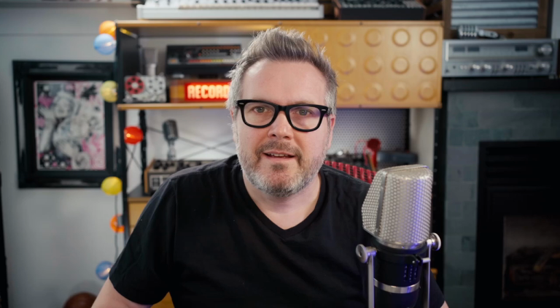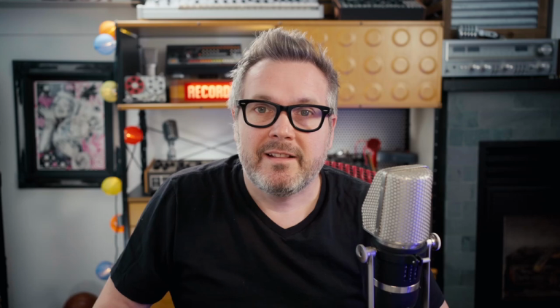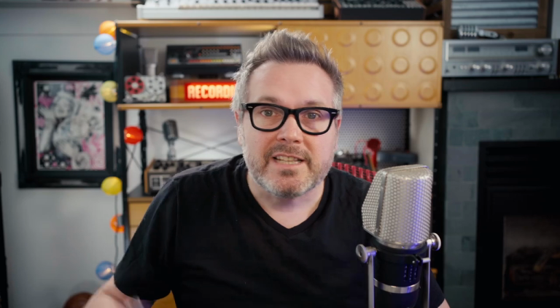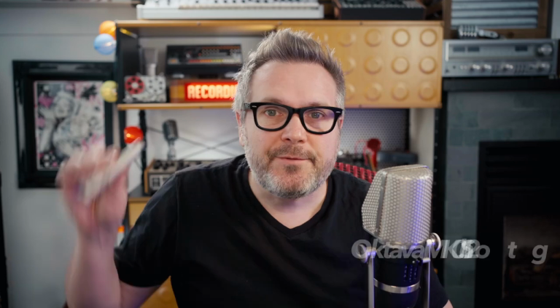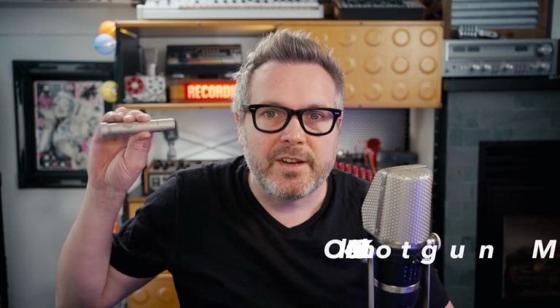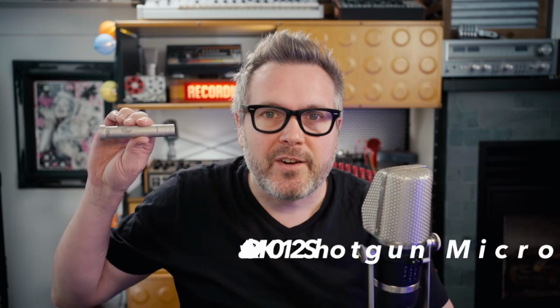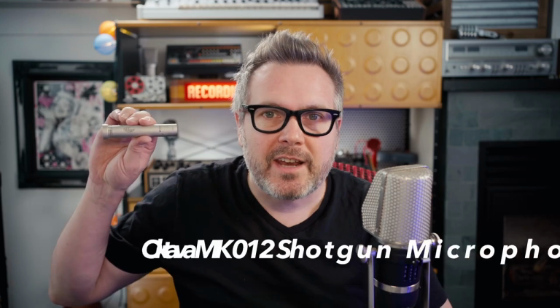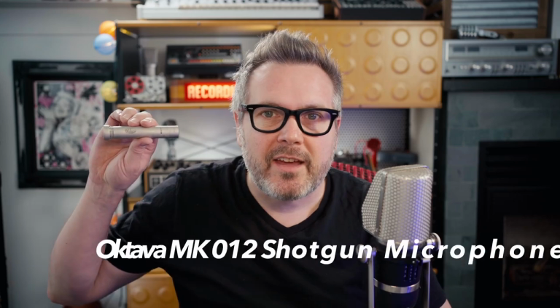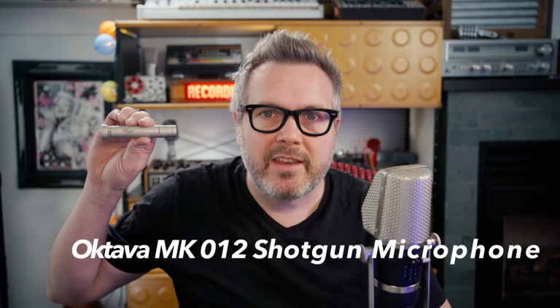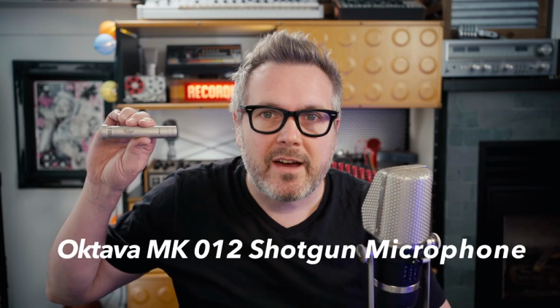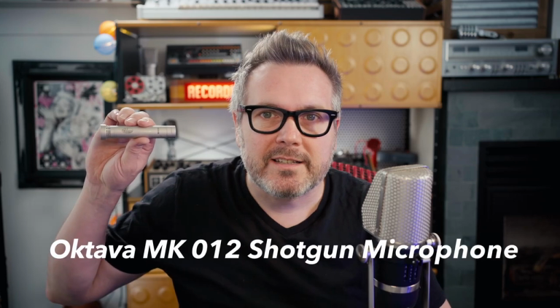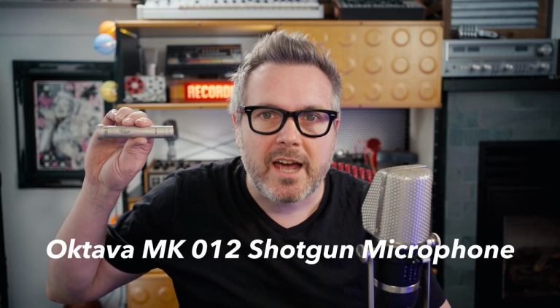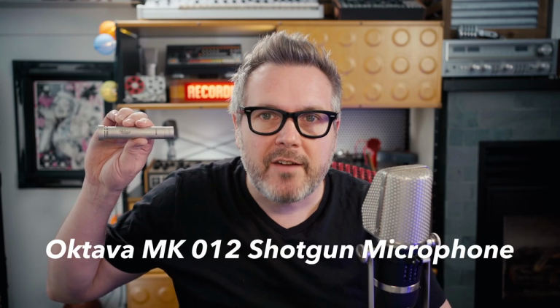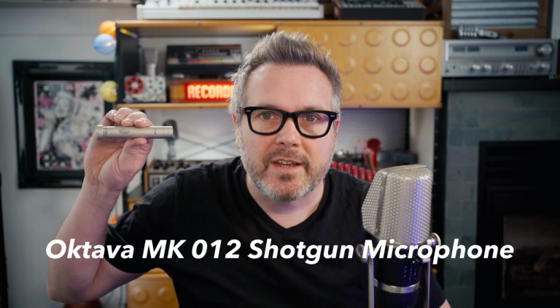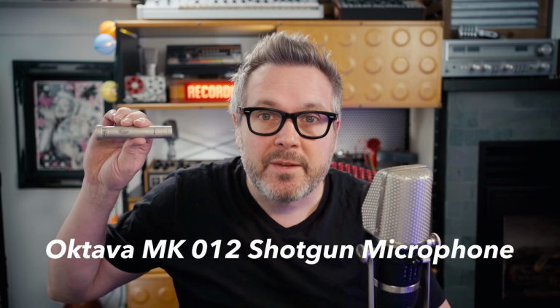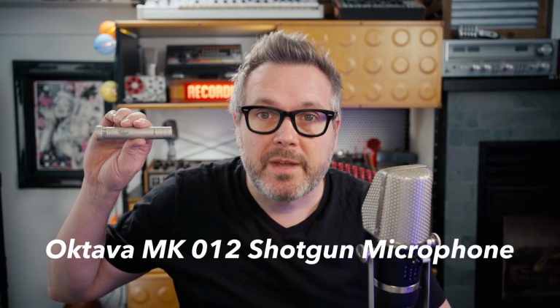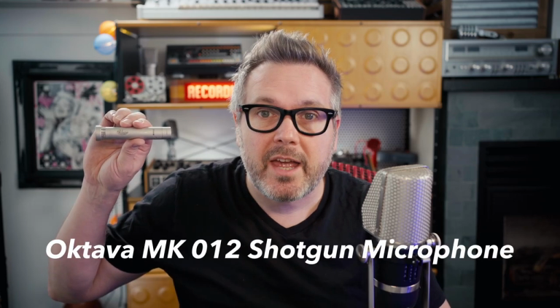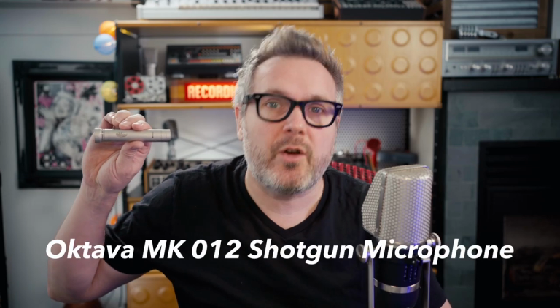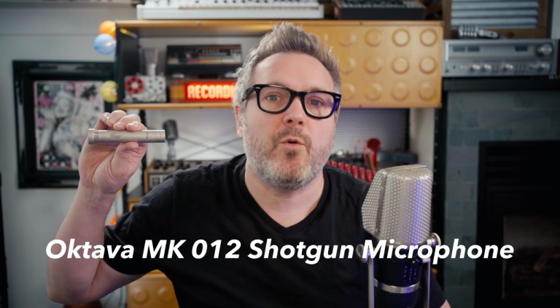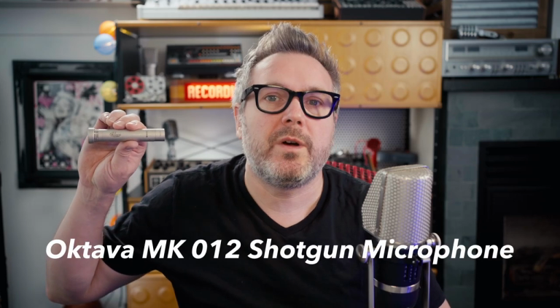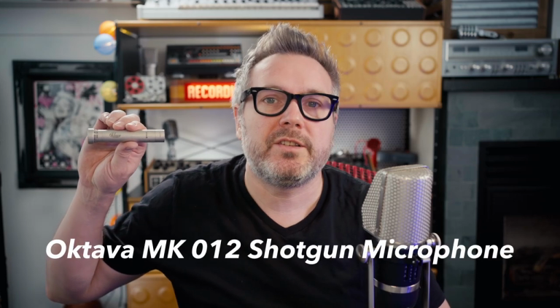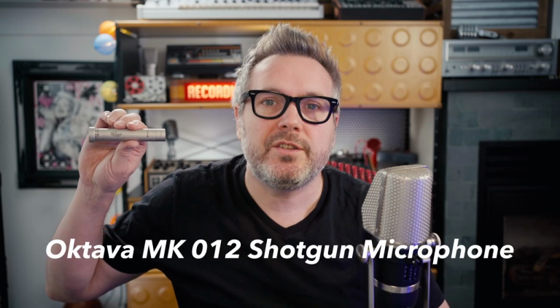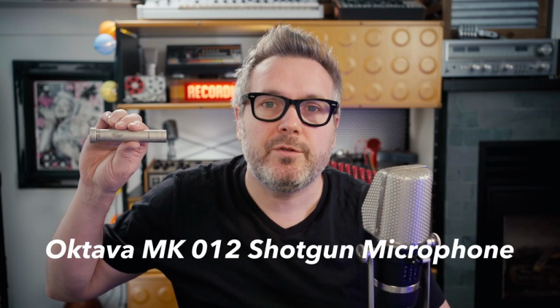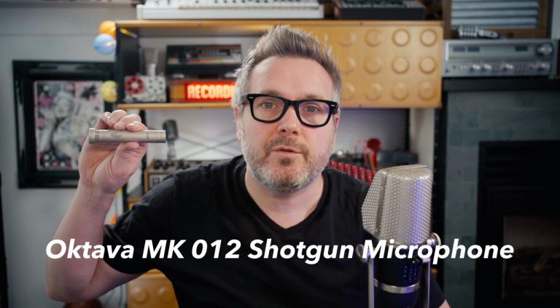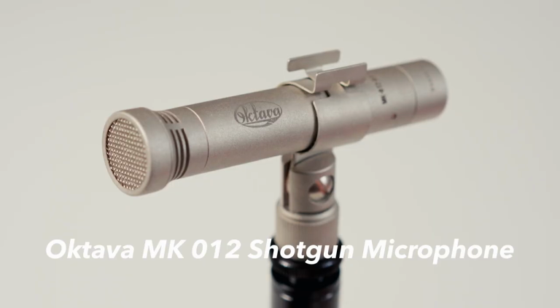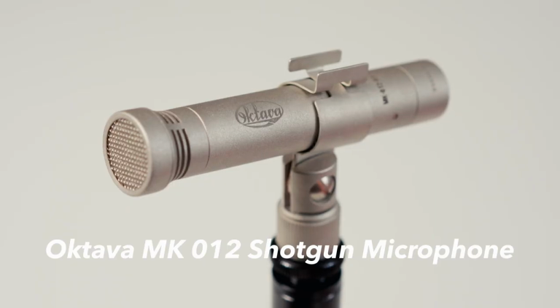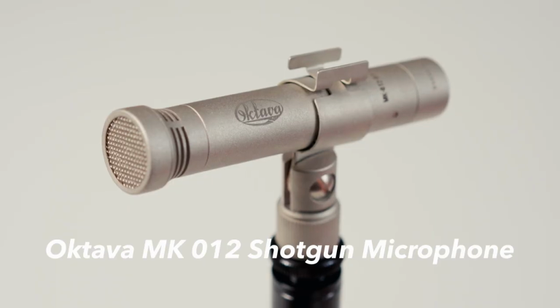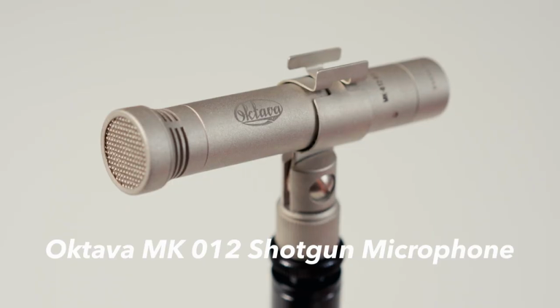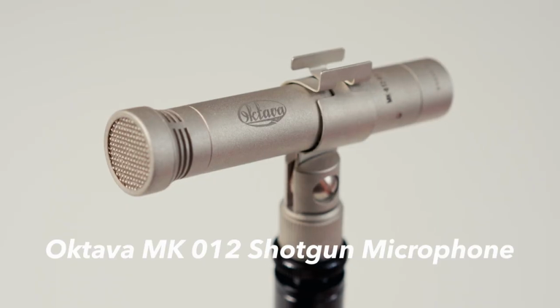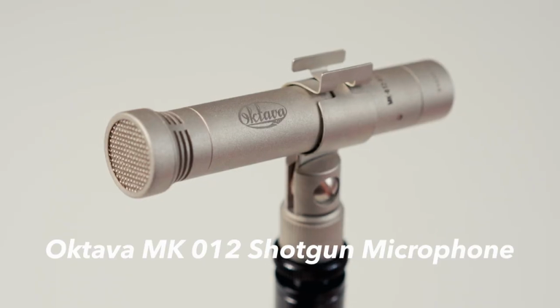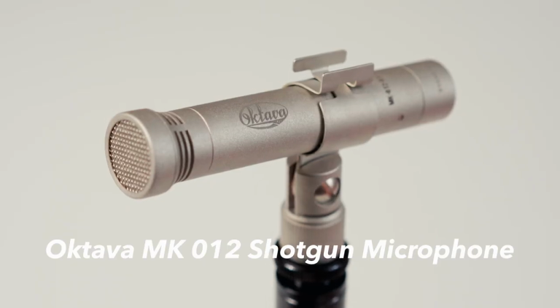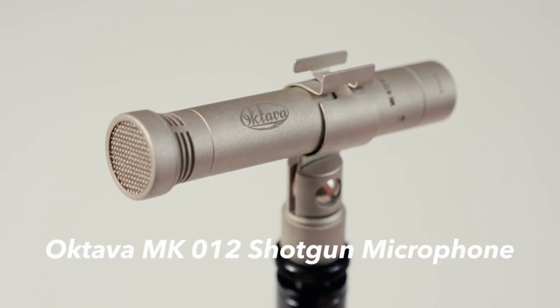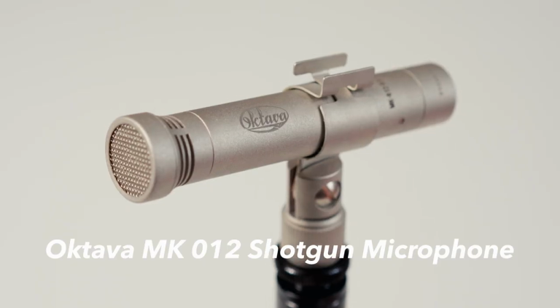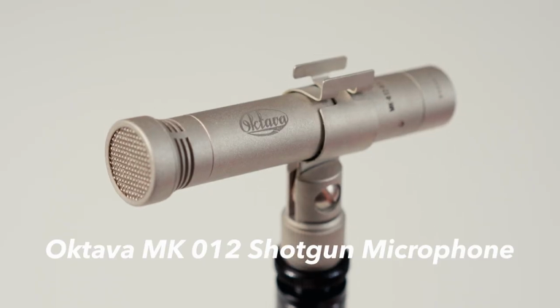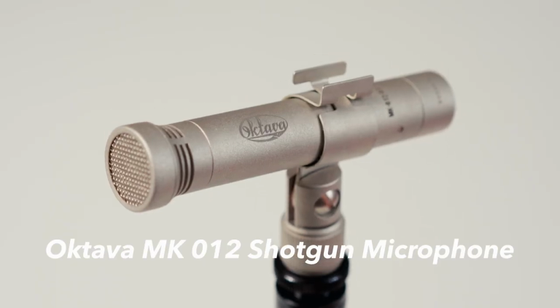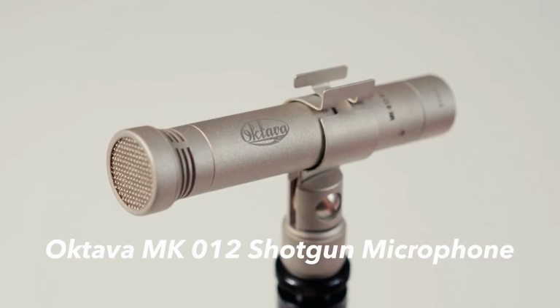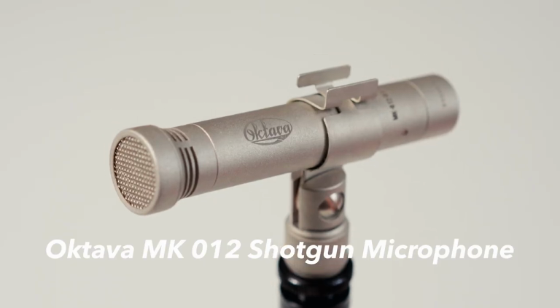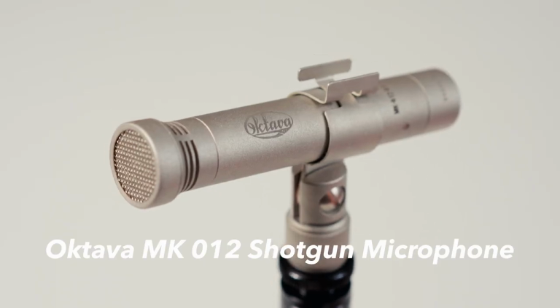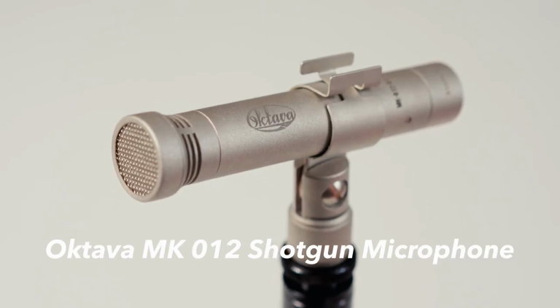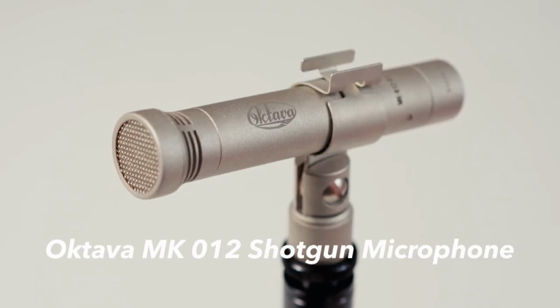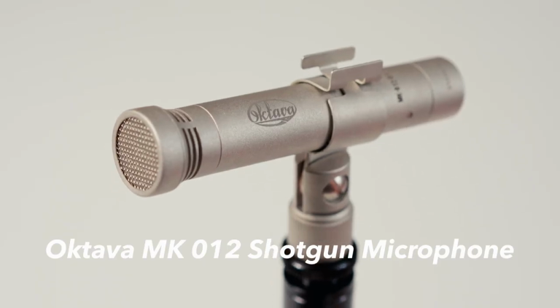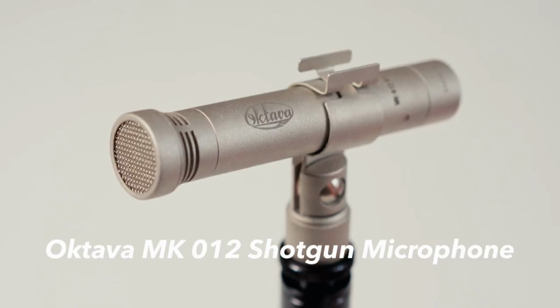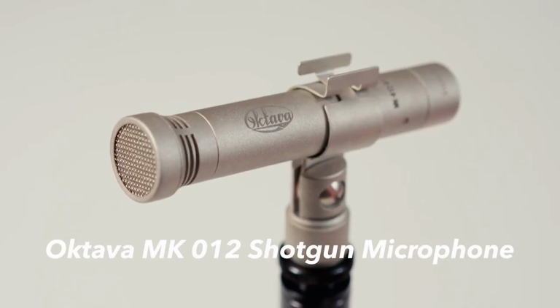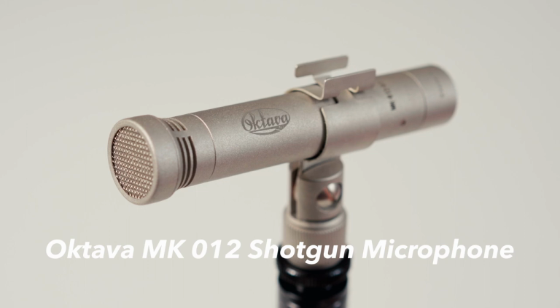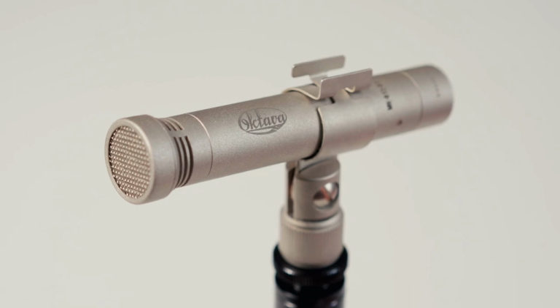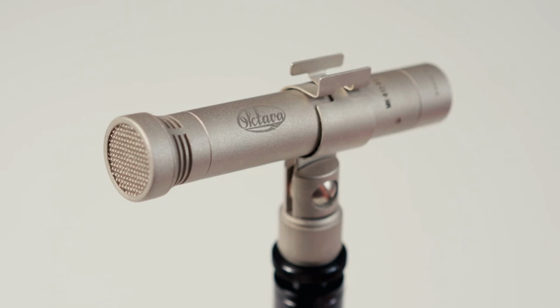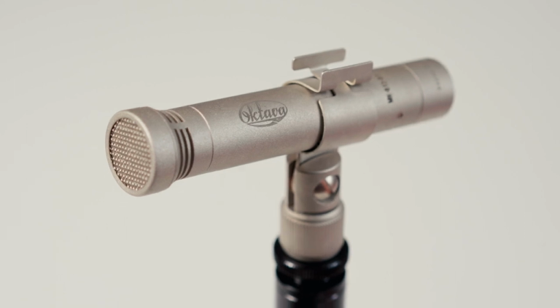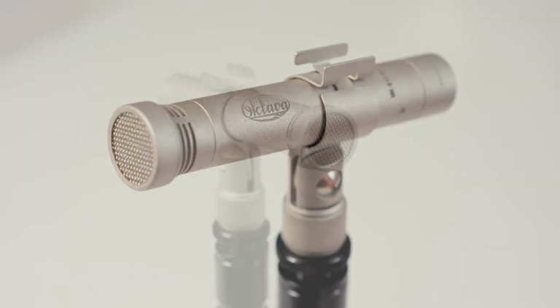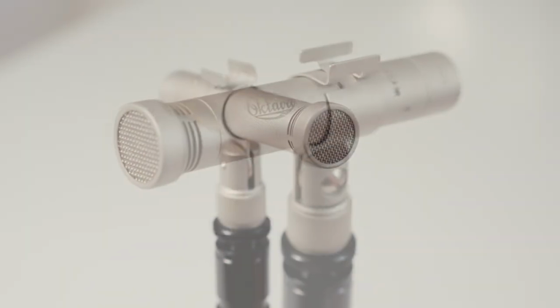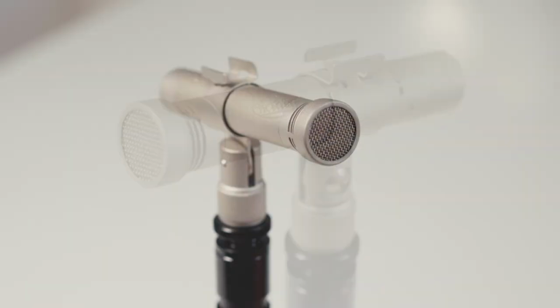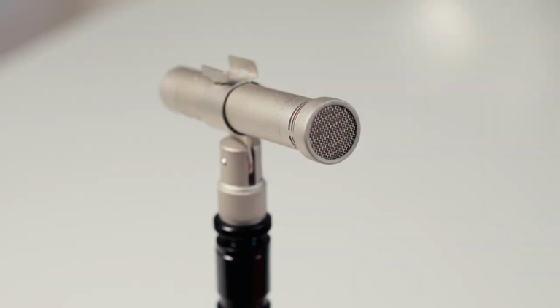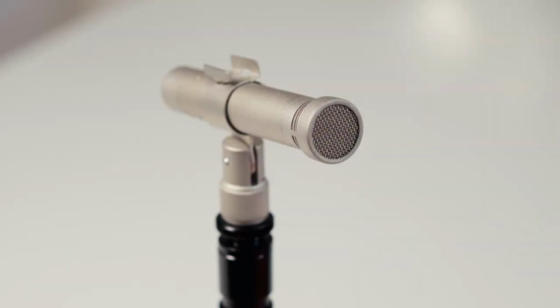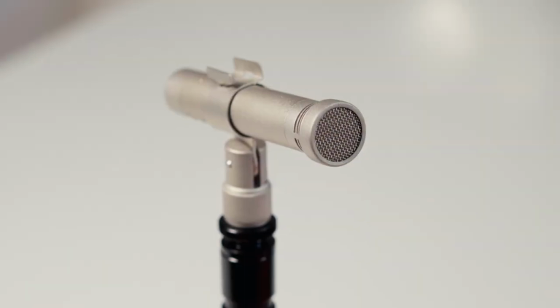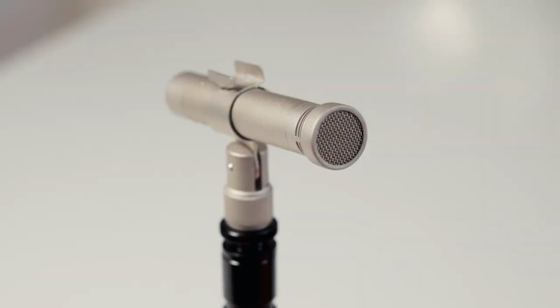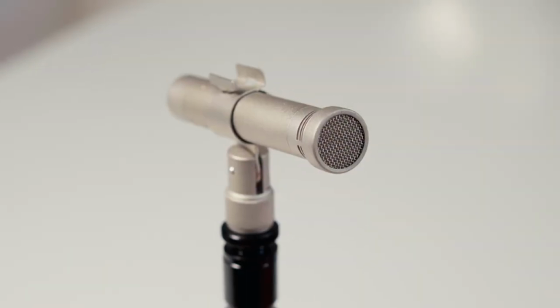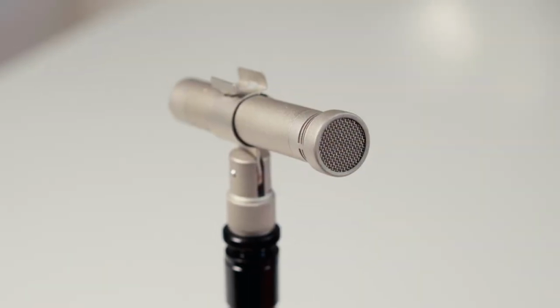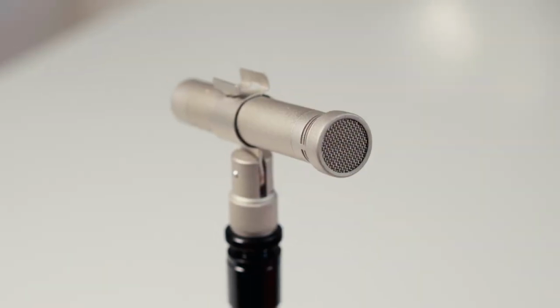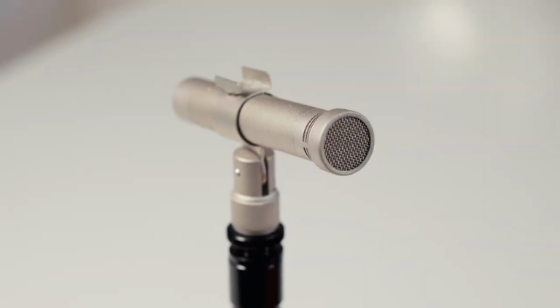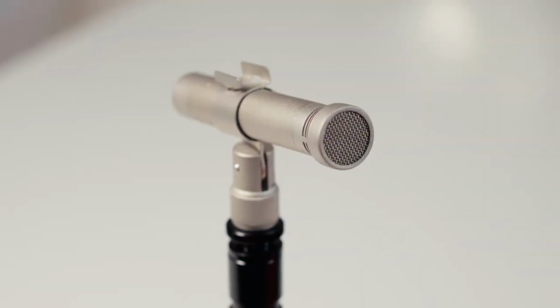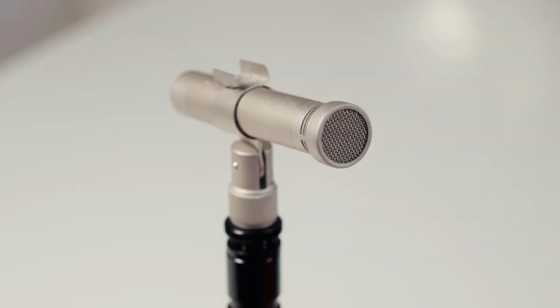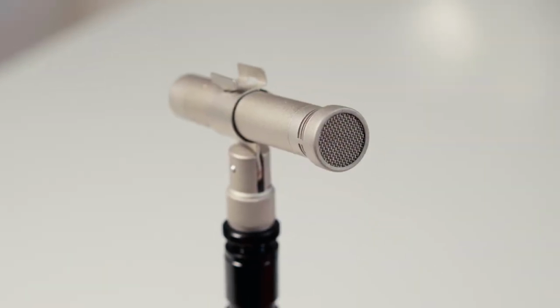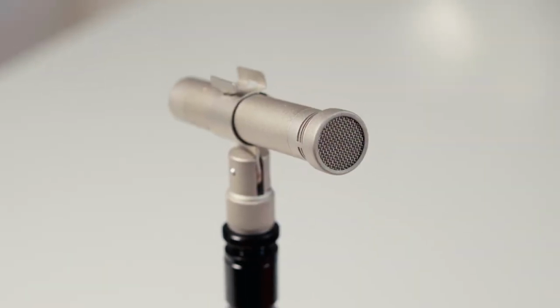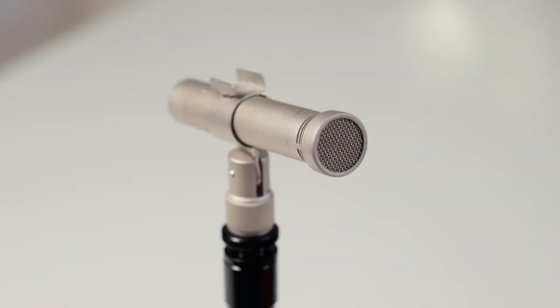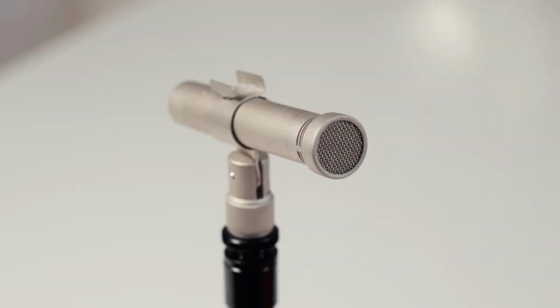Let's figure out how the Oktava MK-012 shotgun microphone sounds for podcasting, virtual meetings, or making videos.